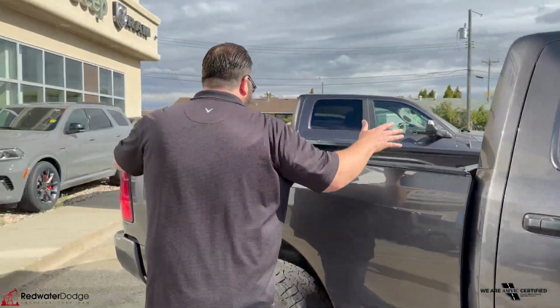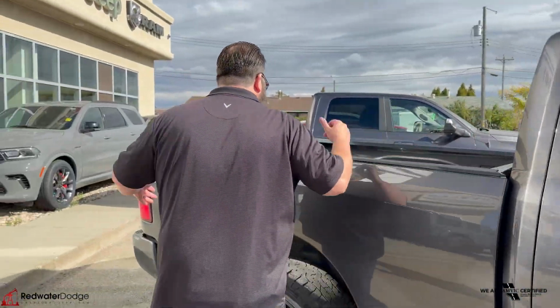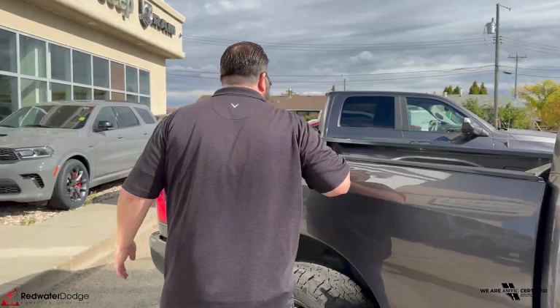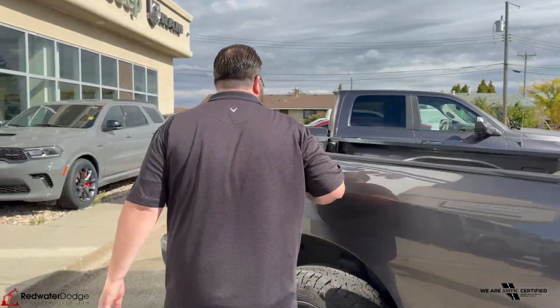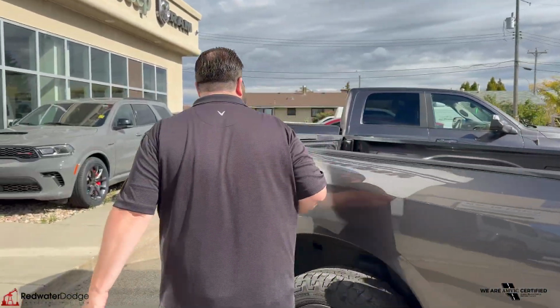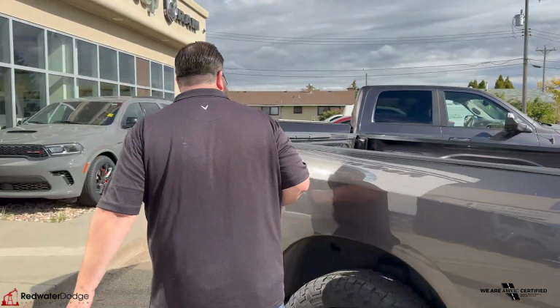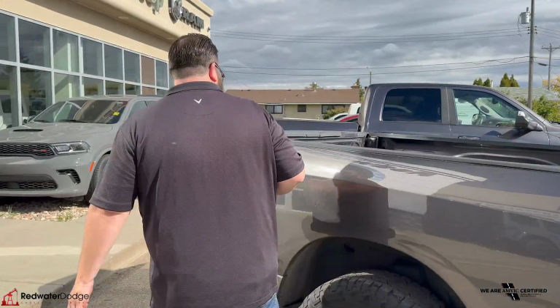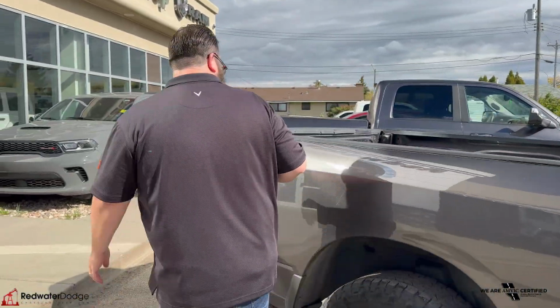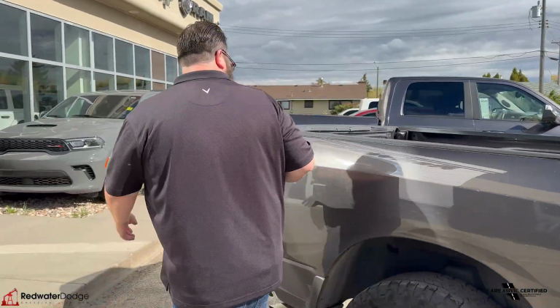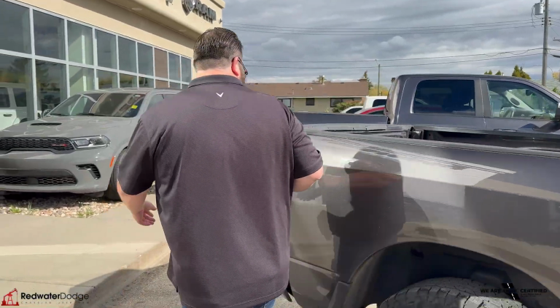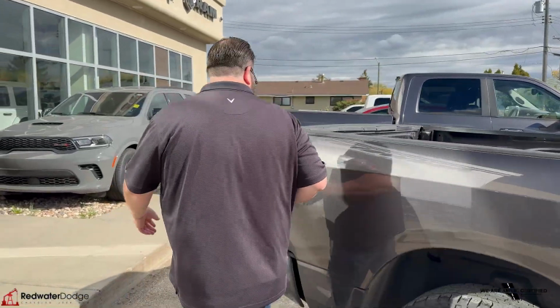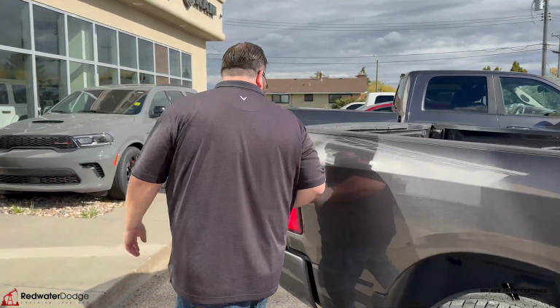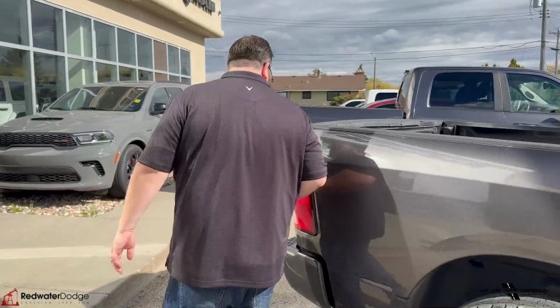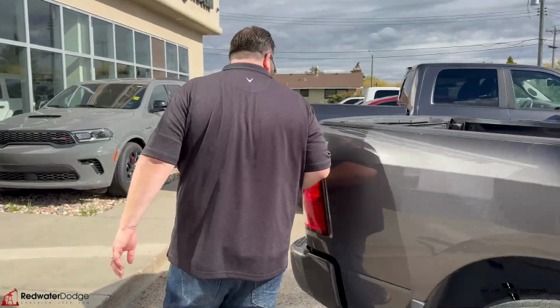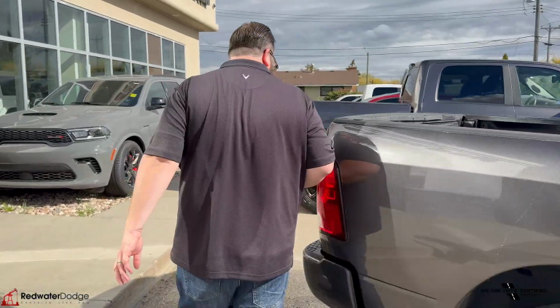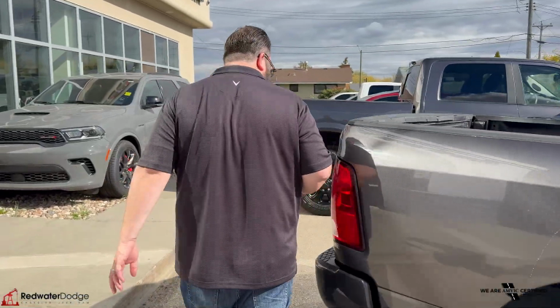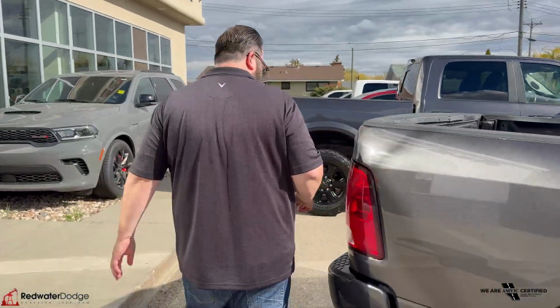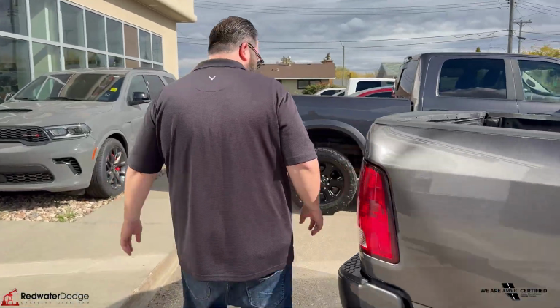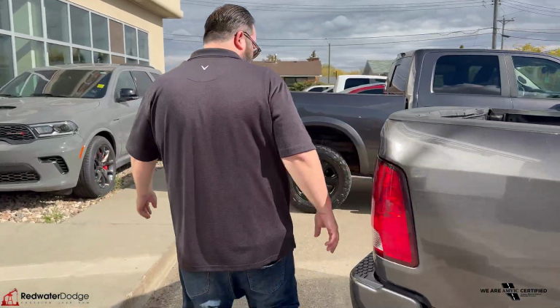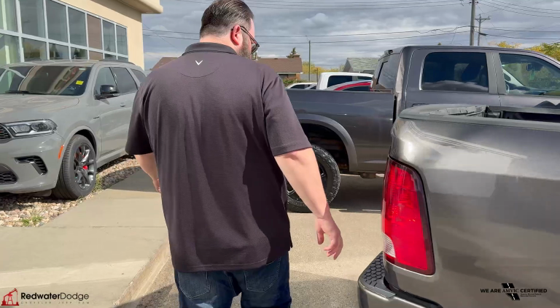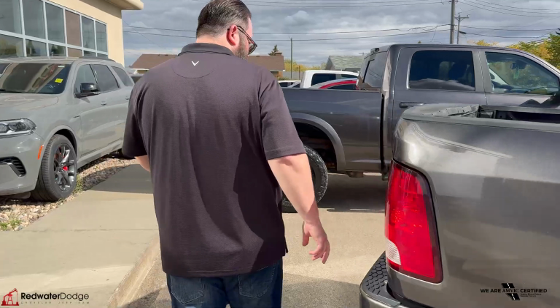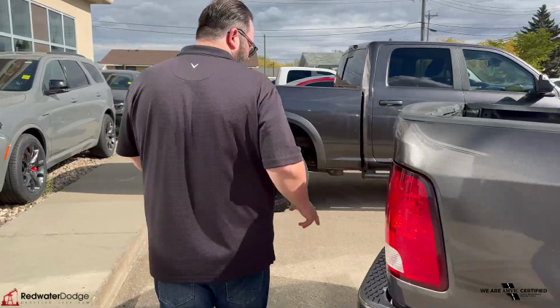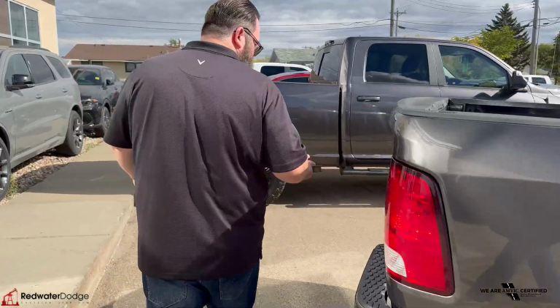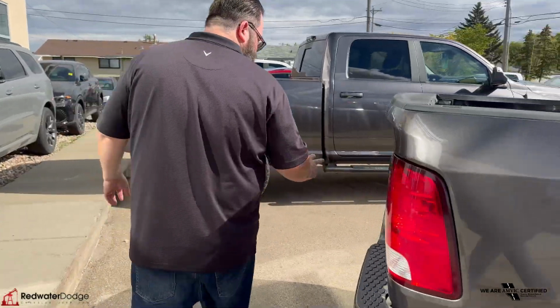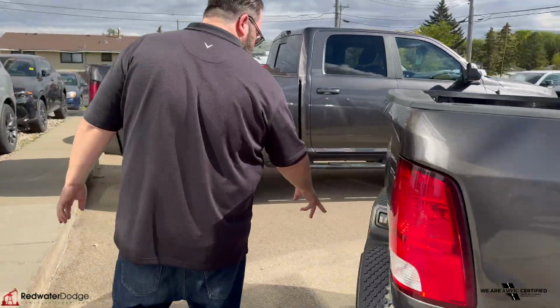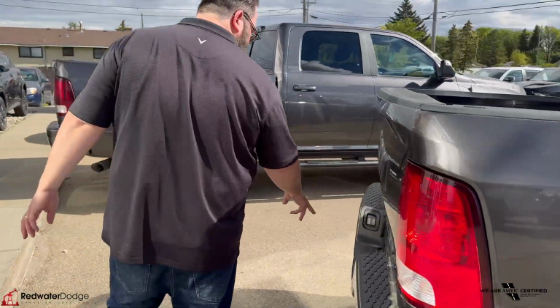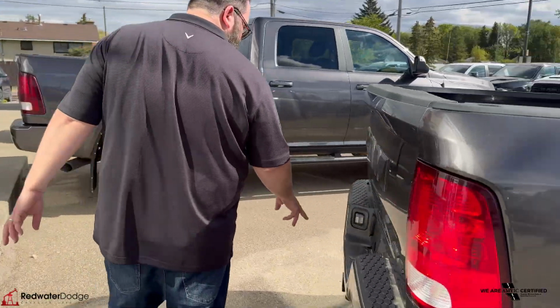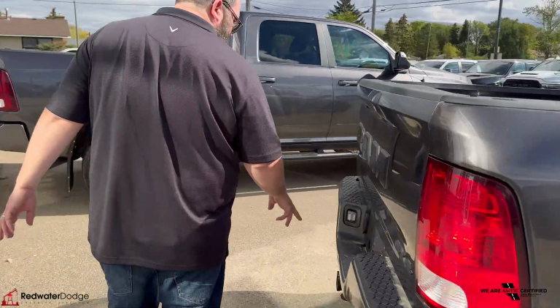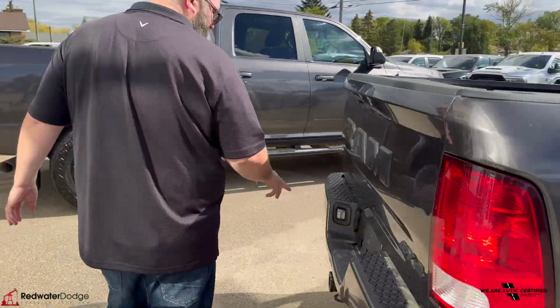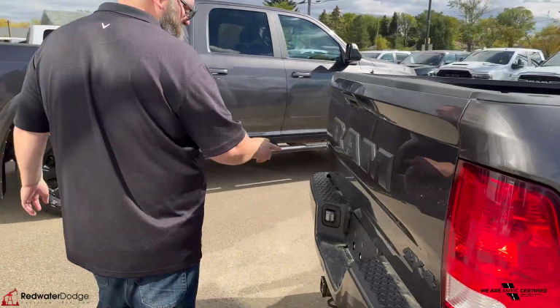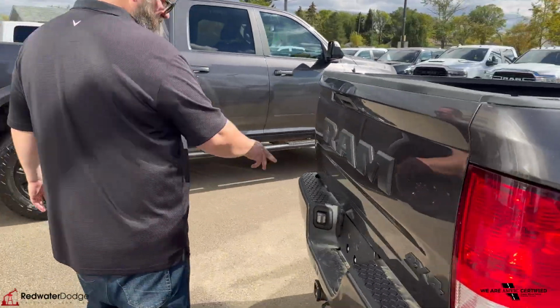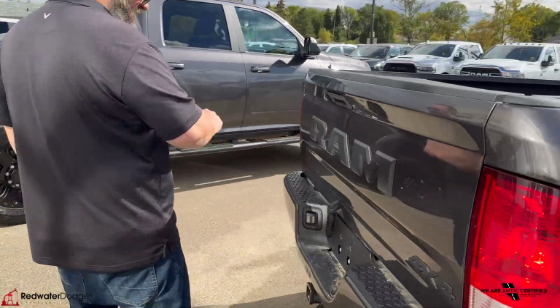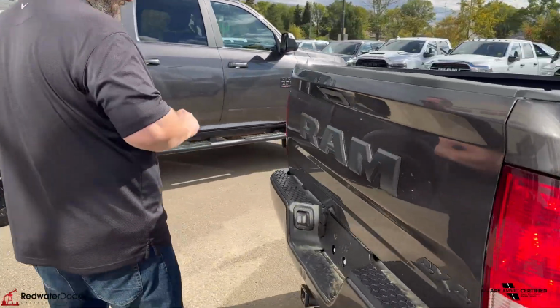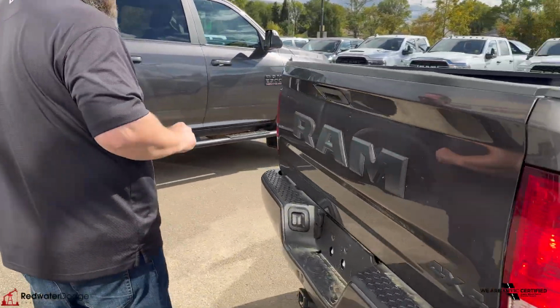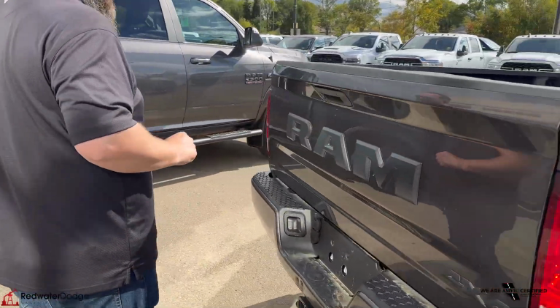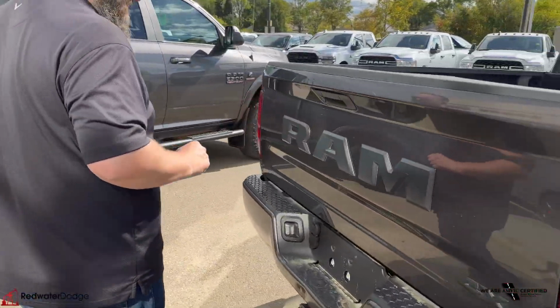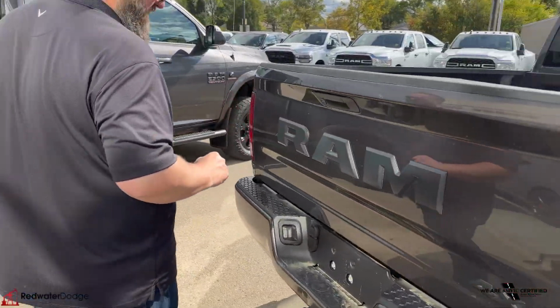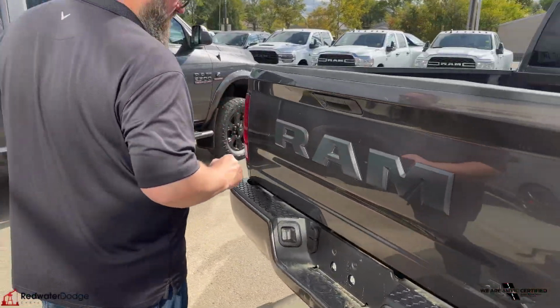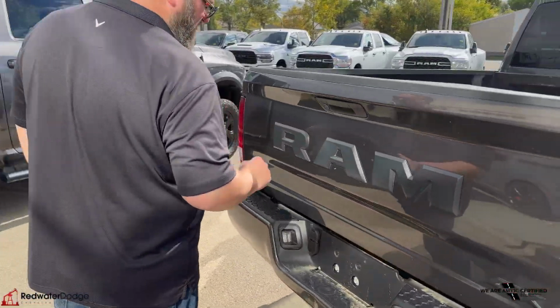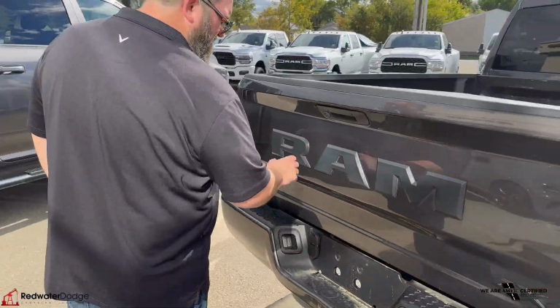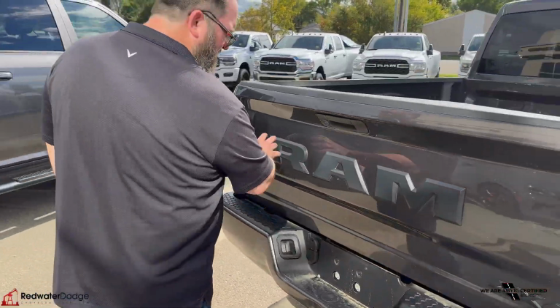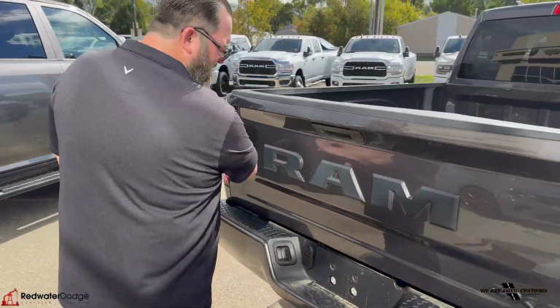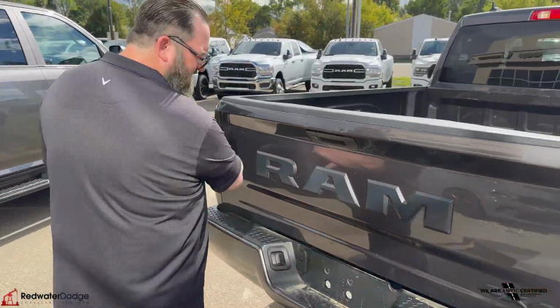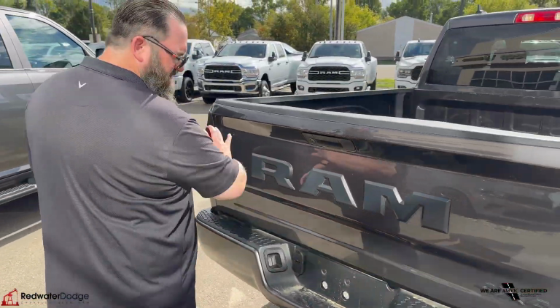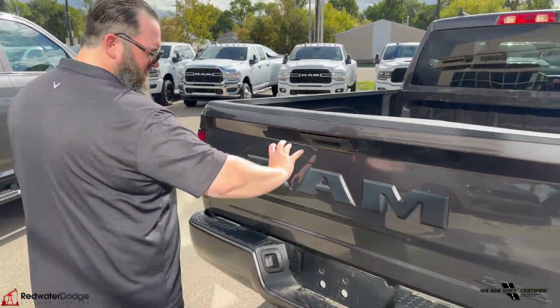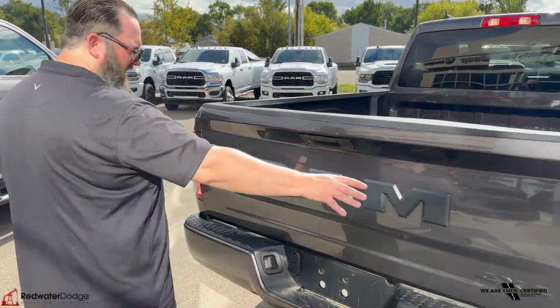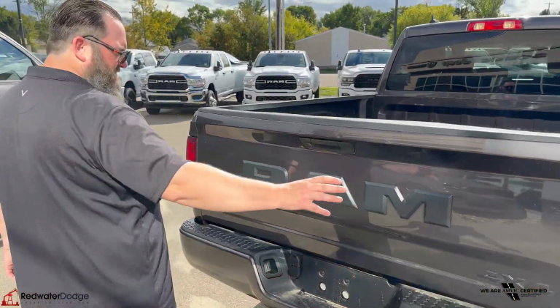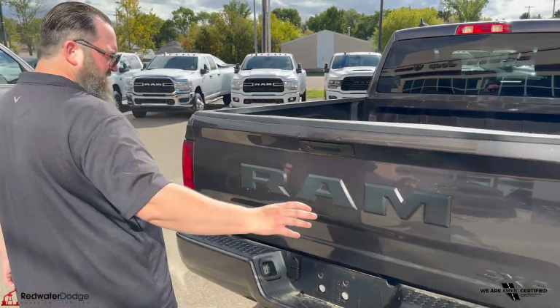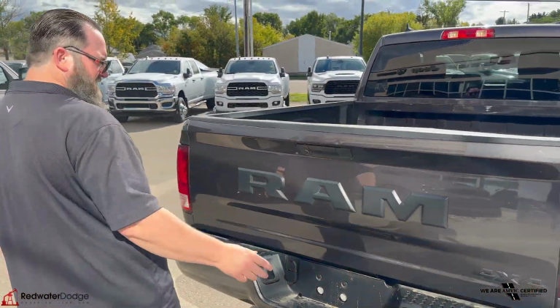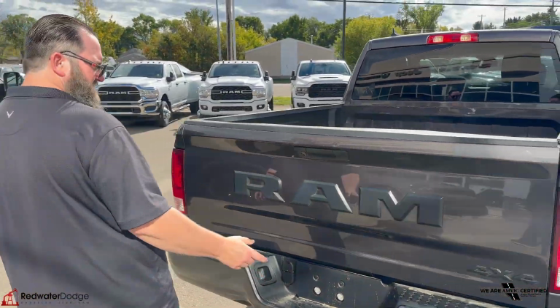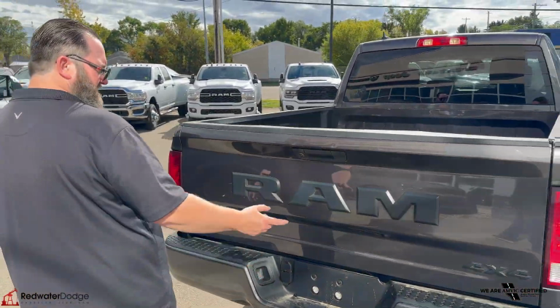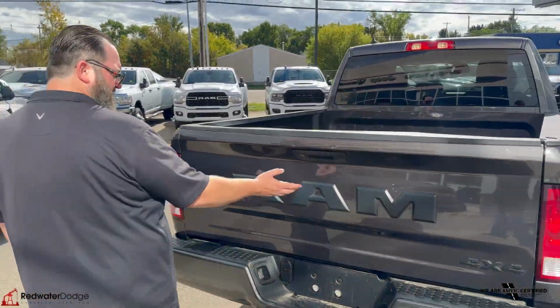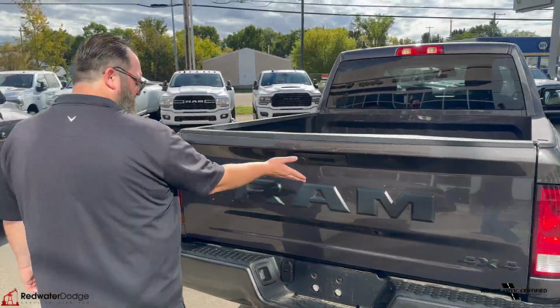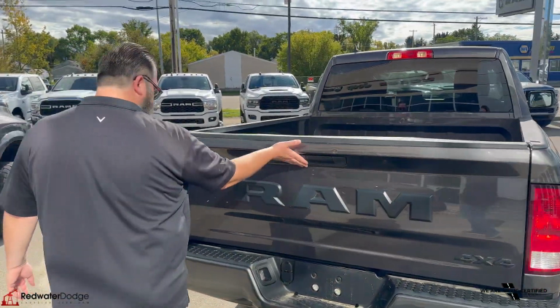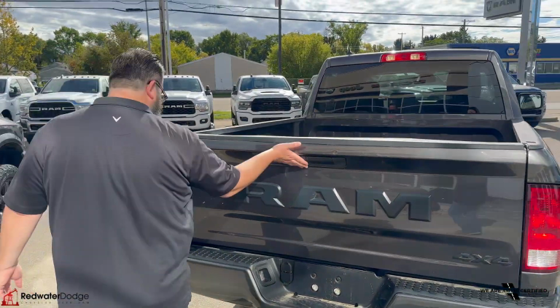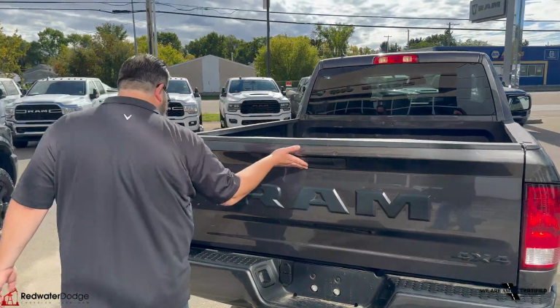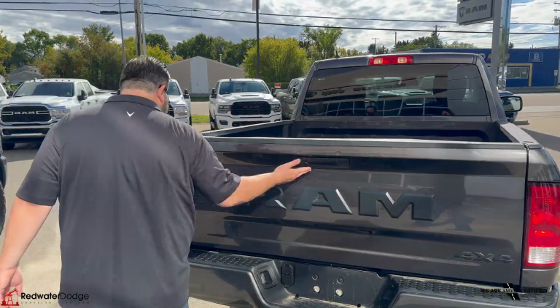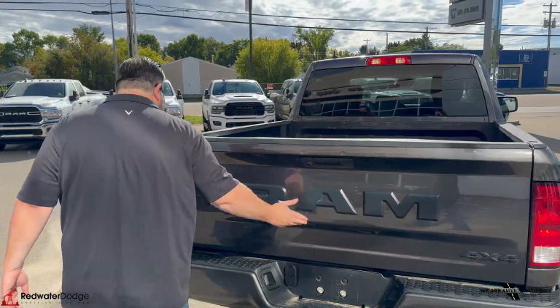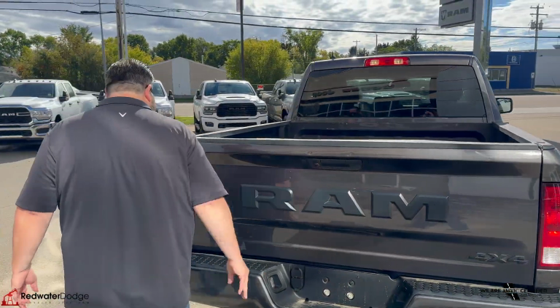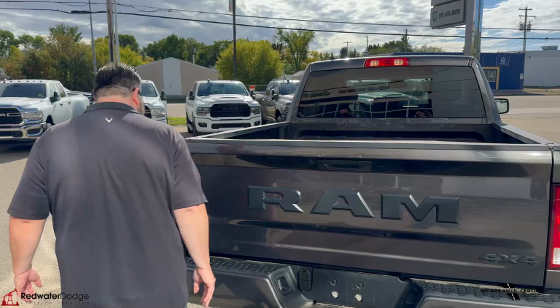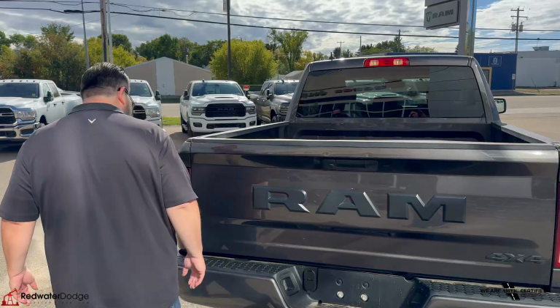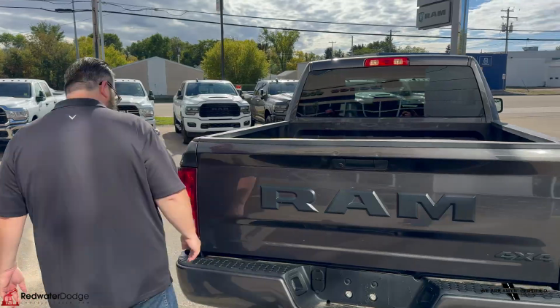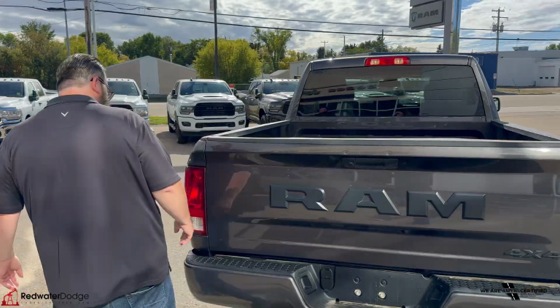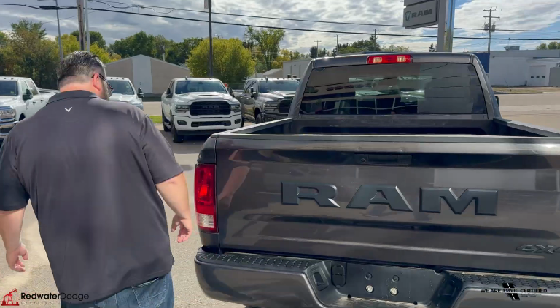It's got the 6'4 box on this one, trailering package with a 4 and 7-way hookup, nice big Ram symbol on the back. It's got the backup camera as well.